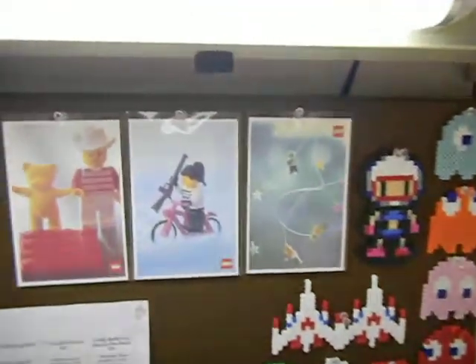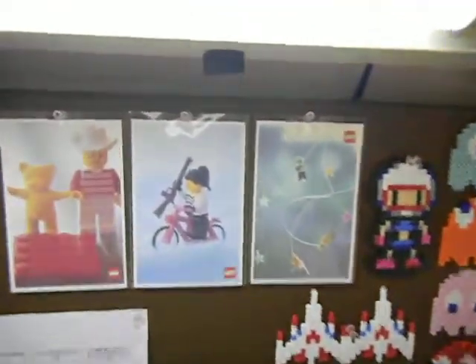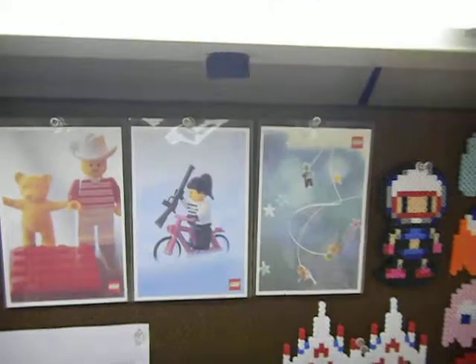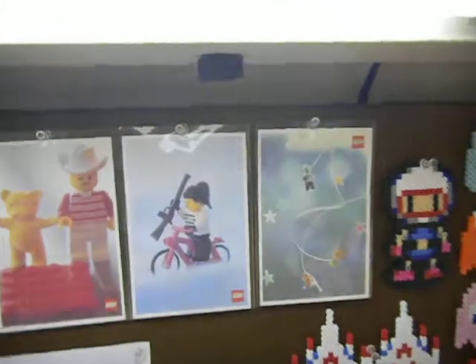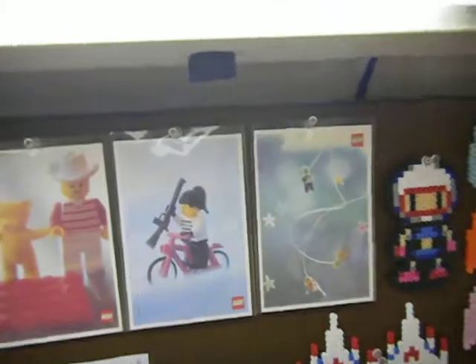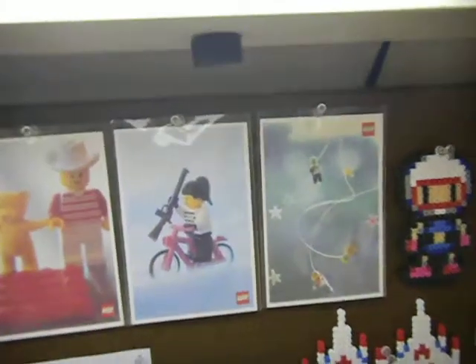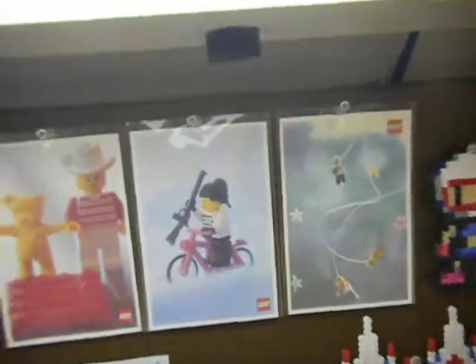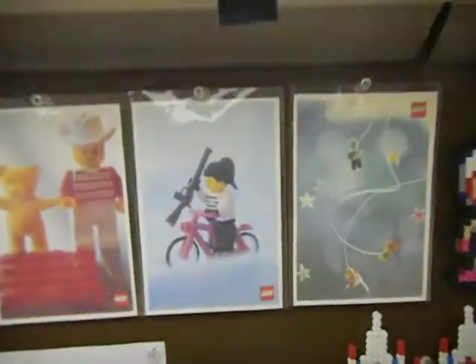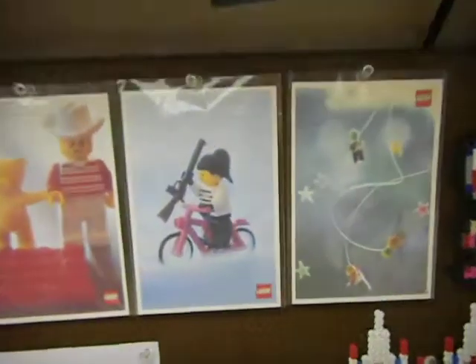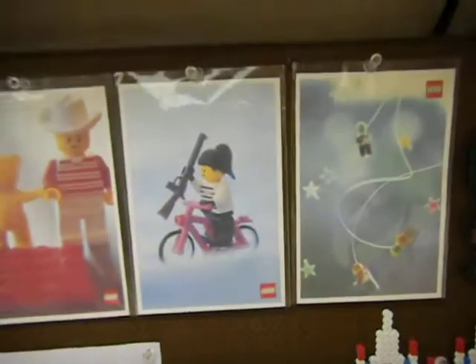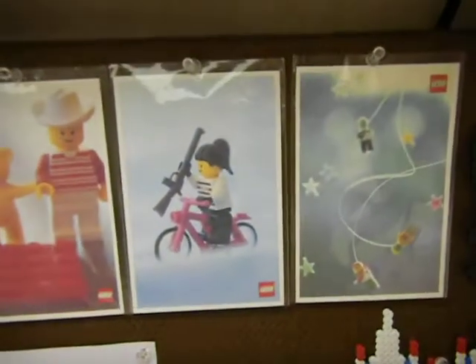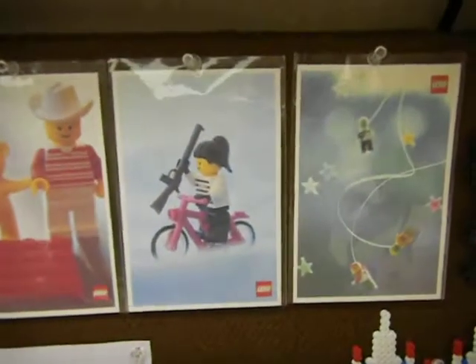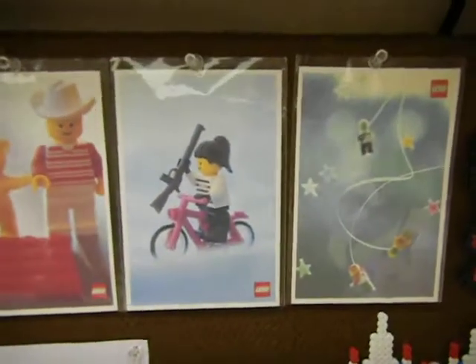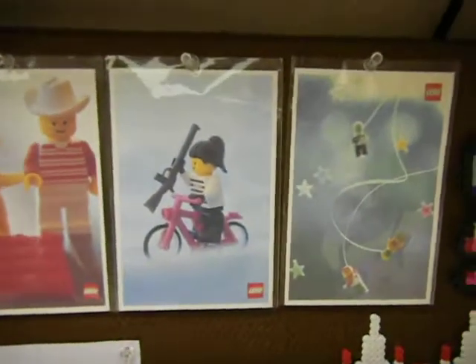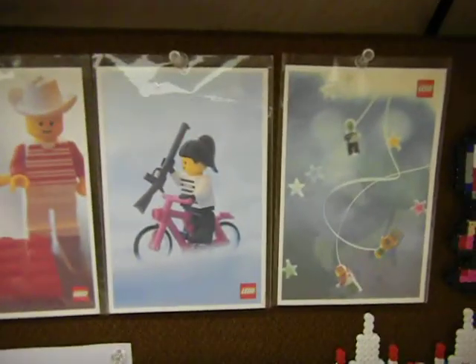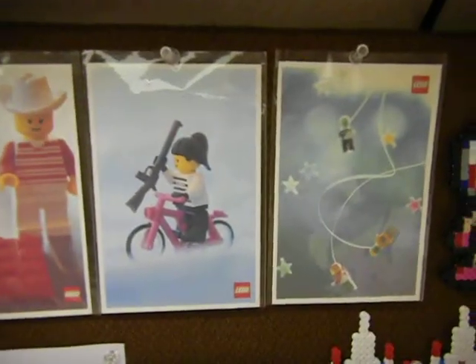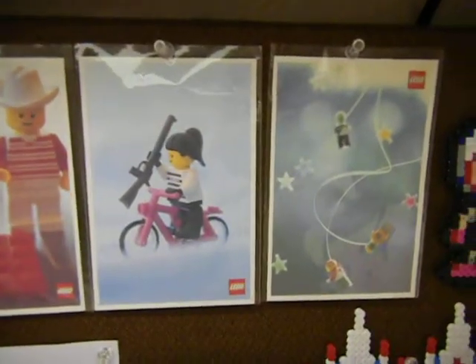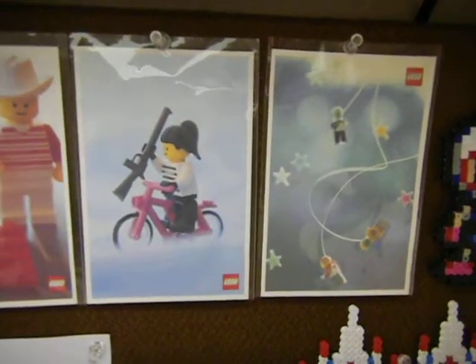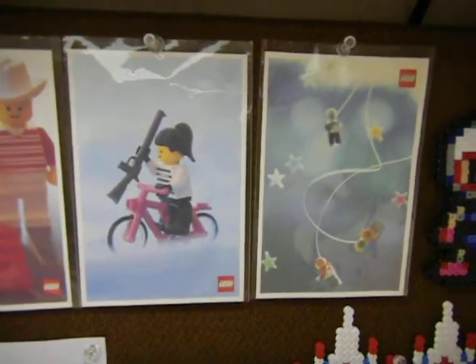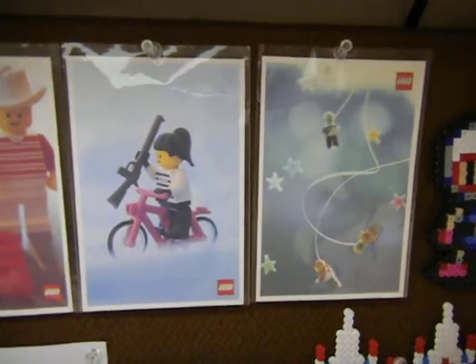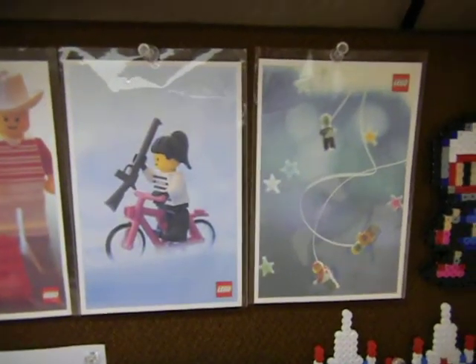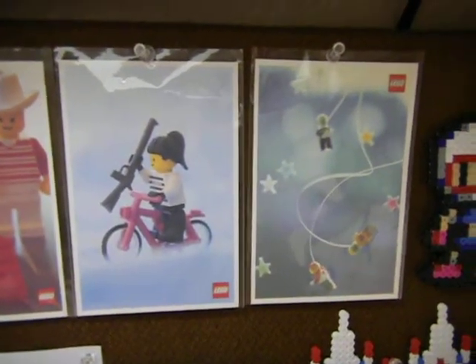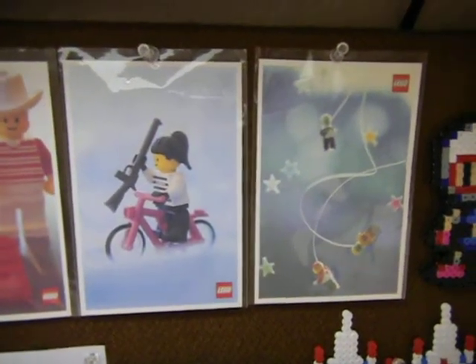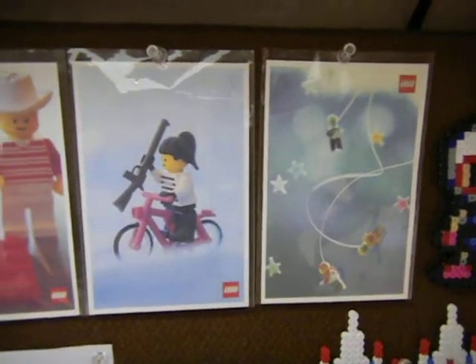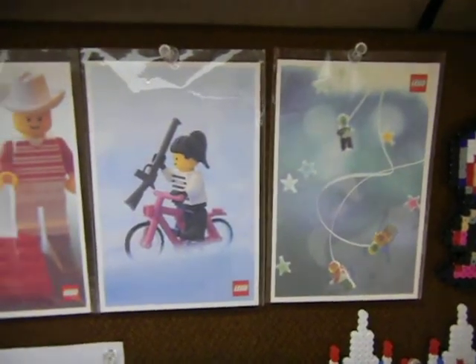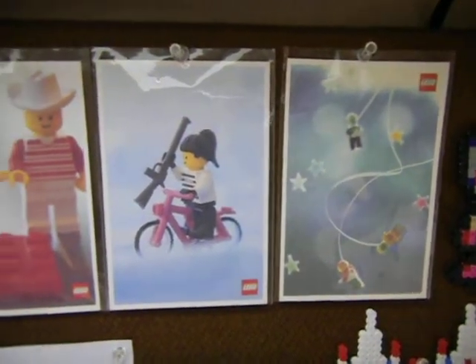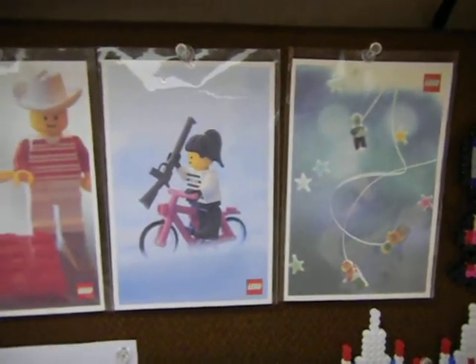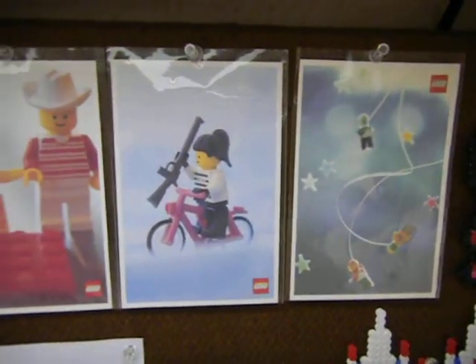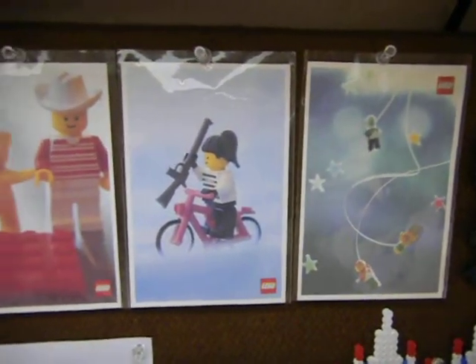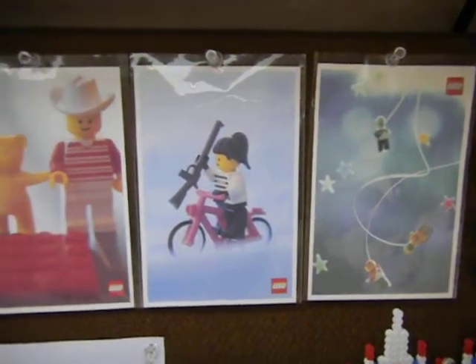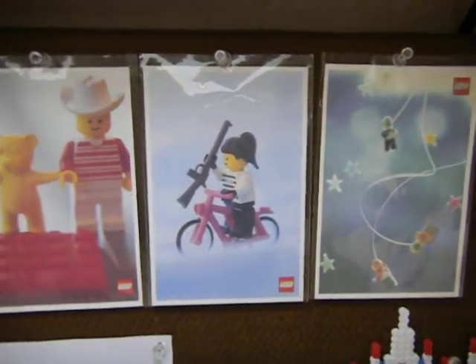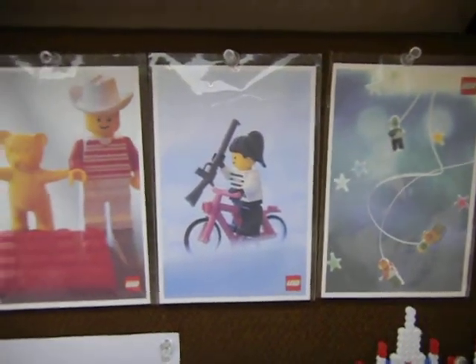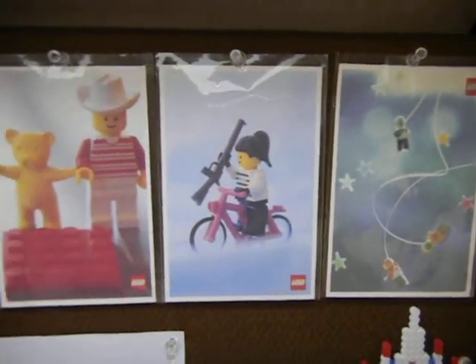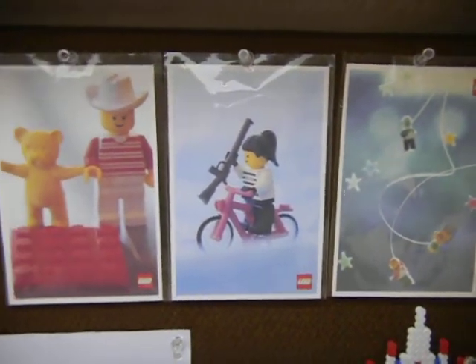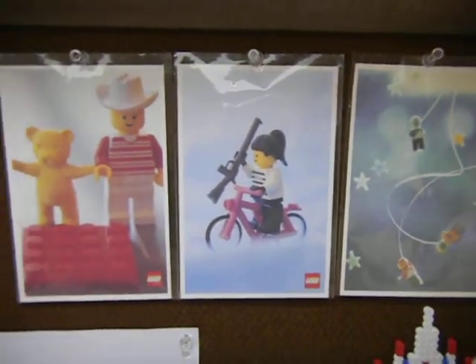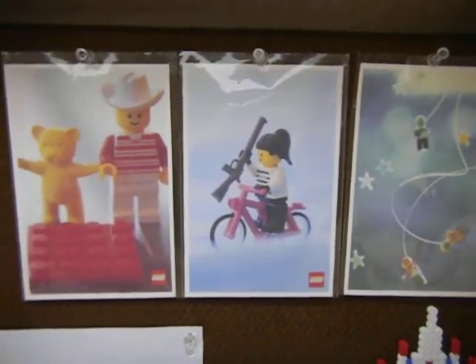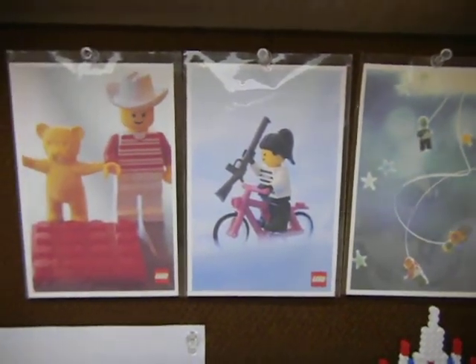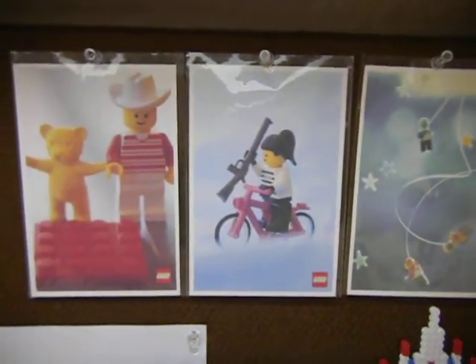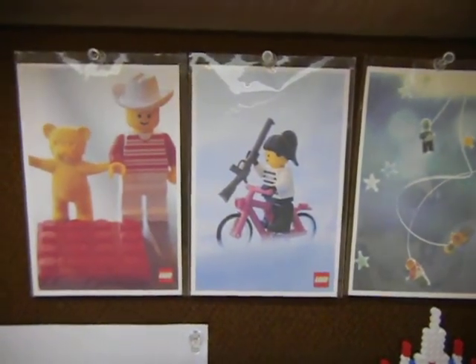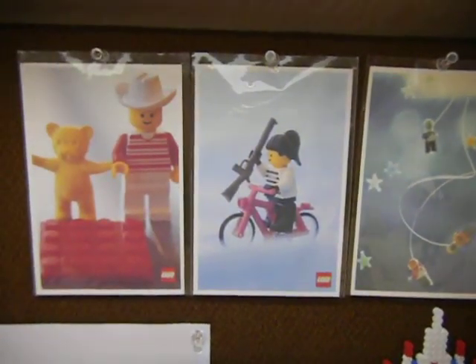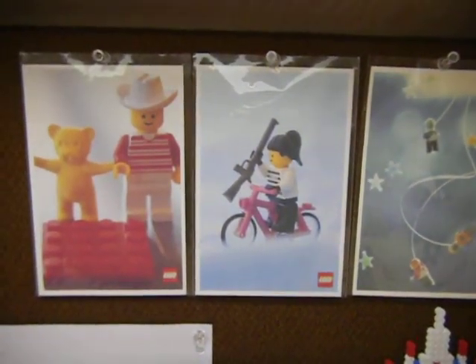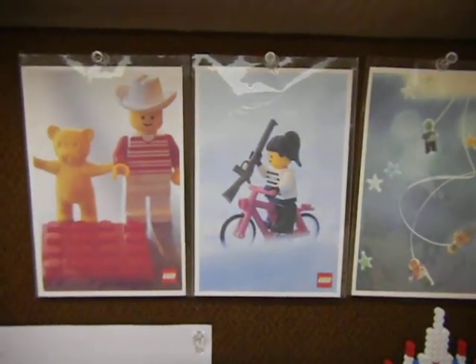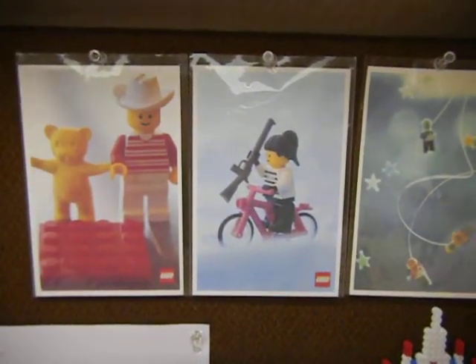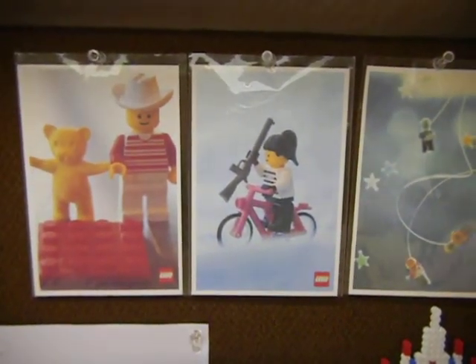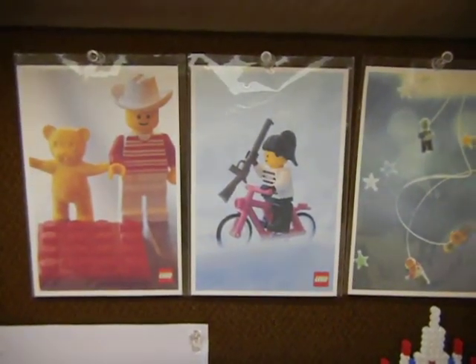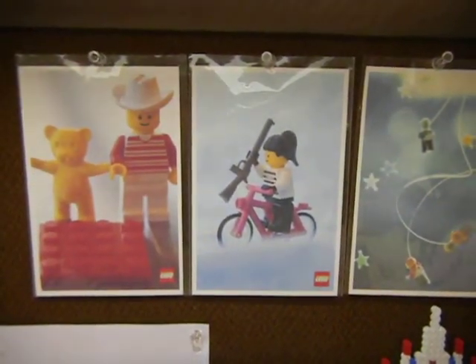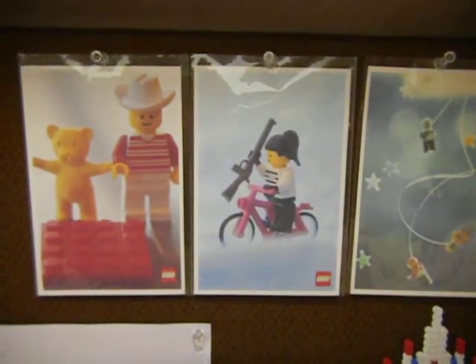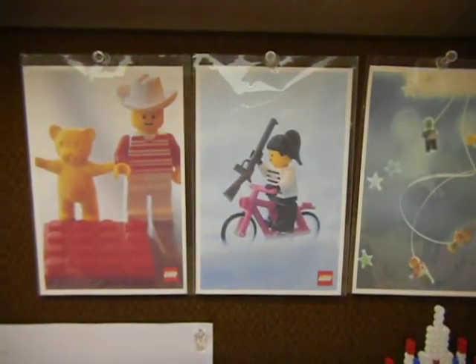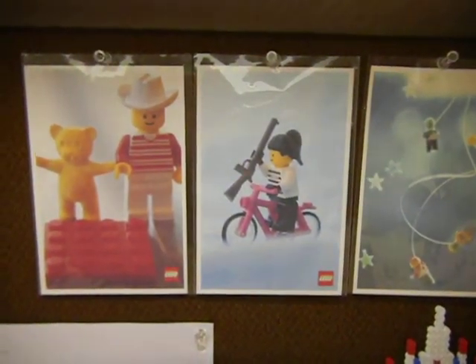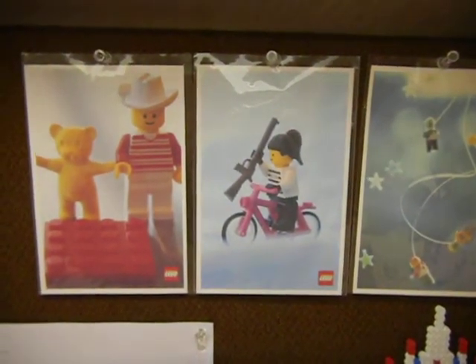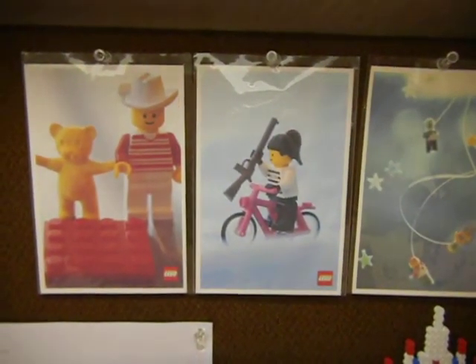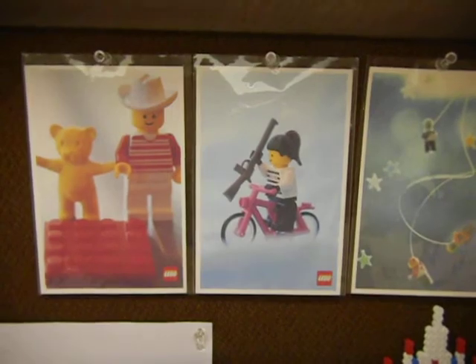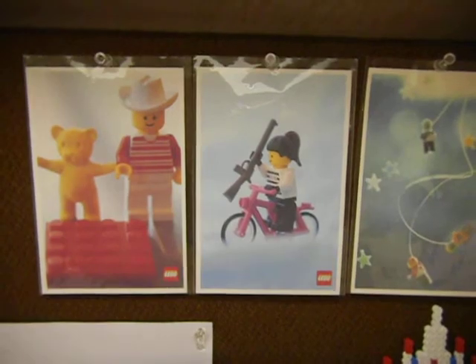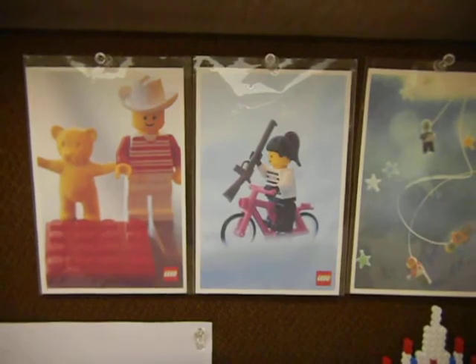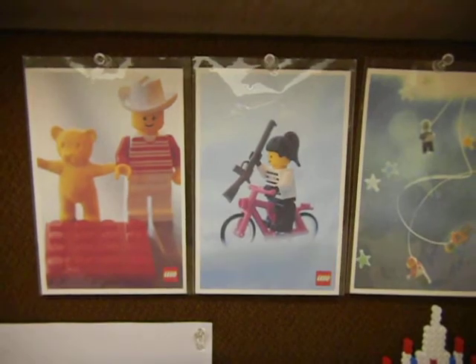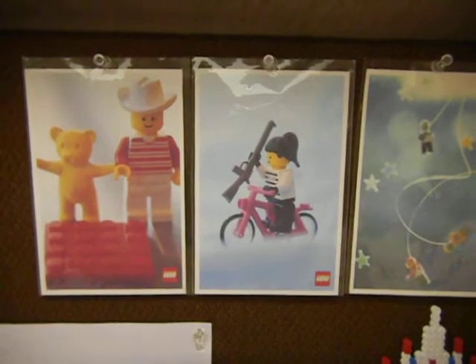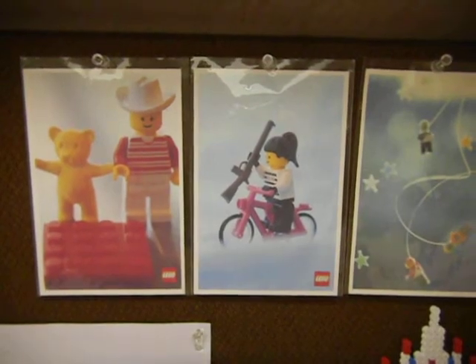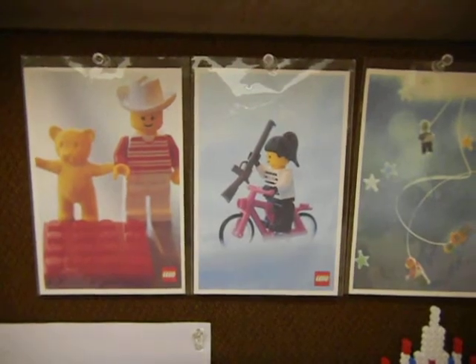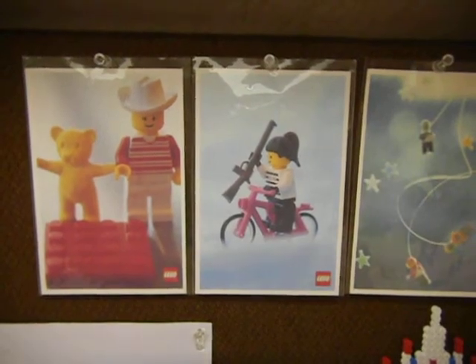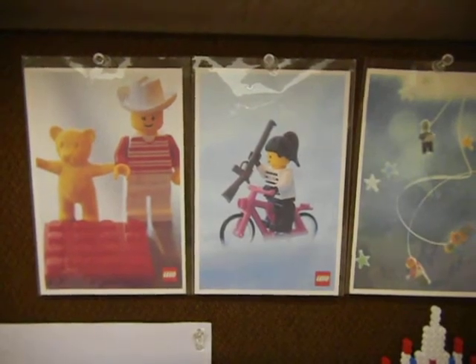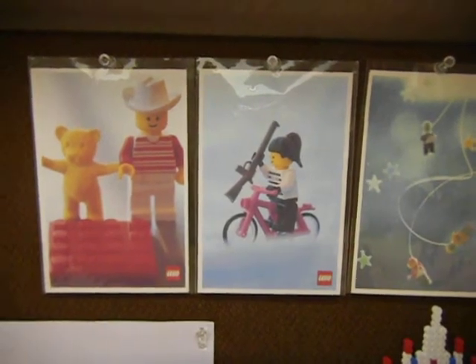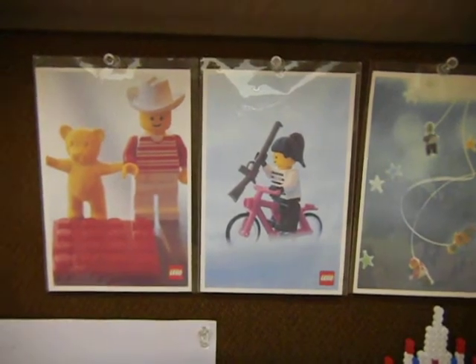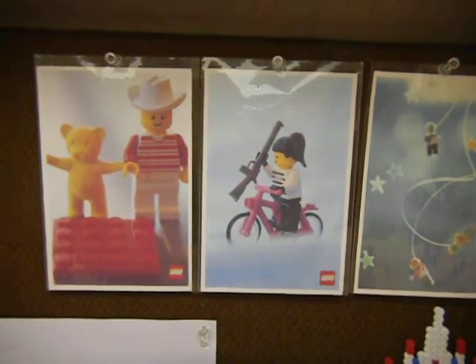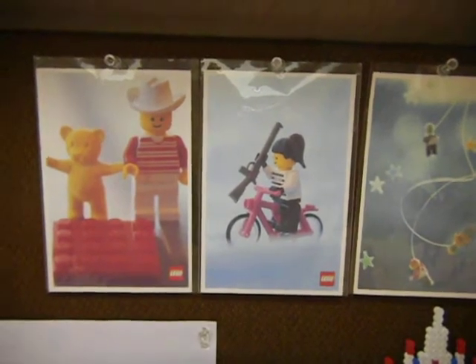These are some Lego postcards I picked up in a Lego outlet store in Japan.